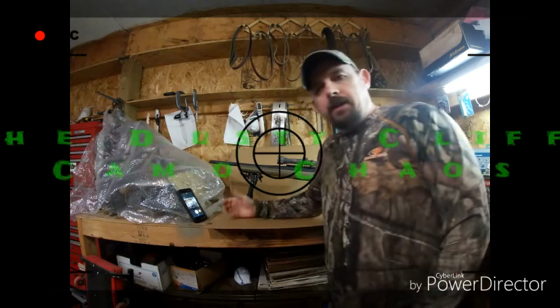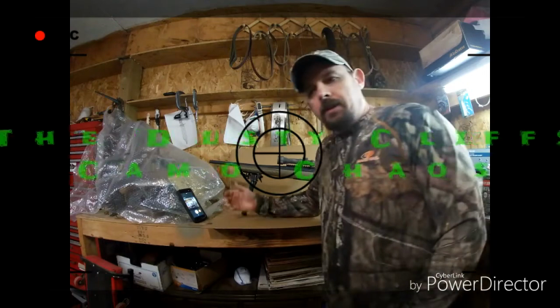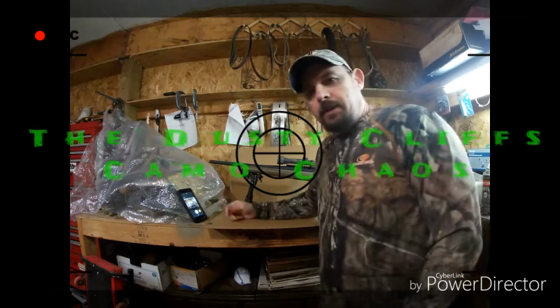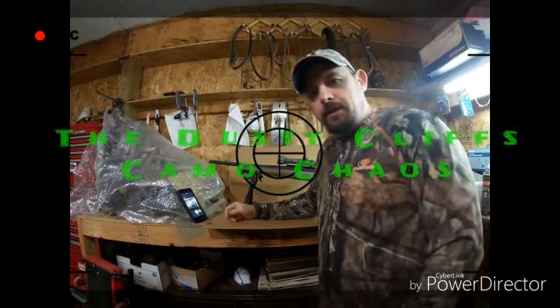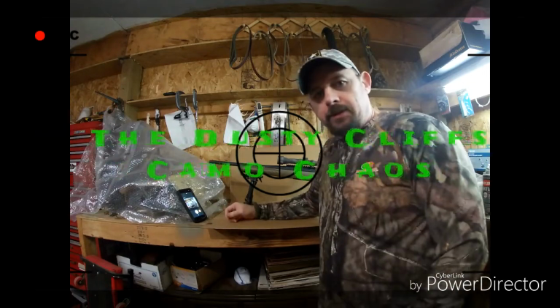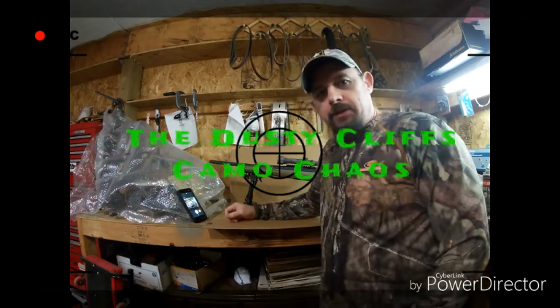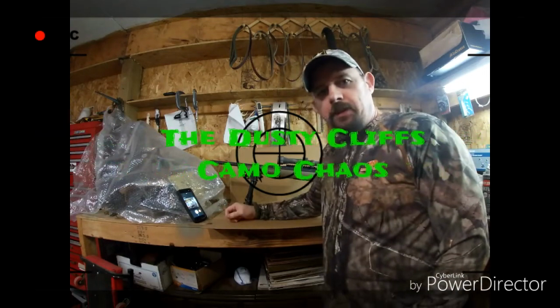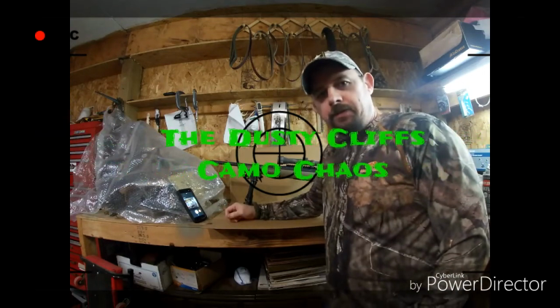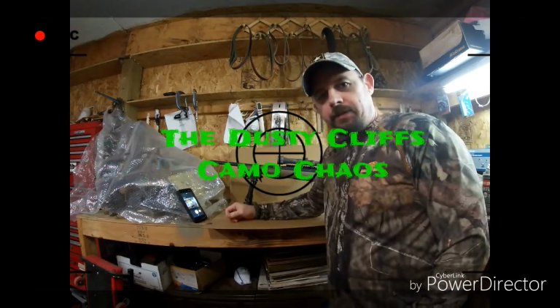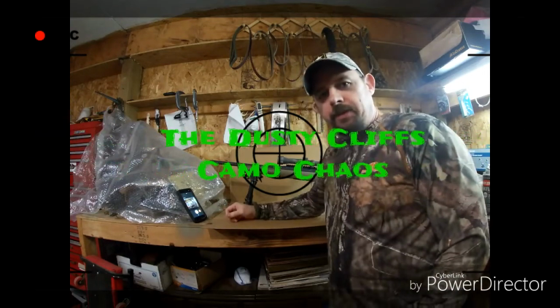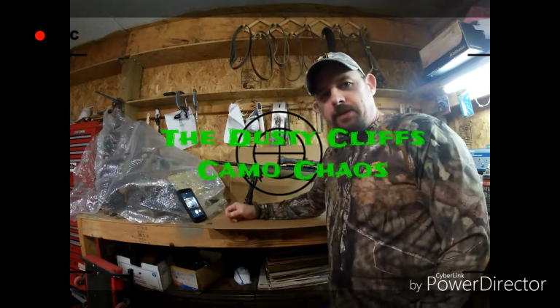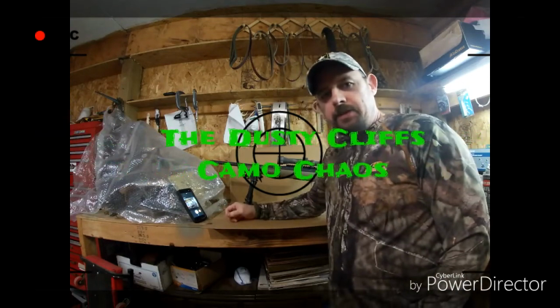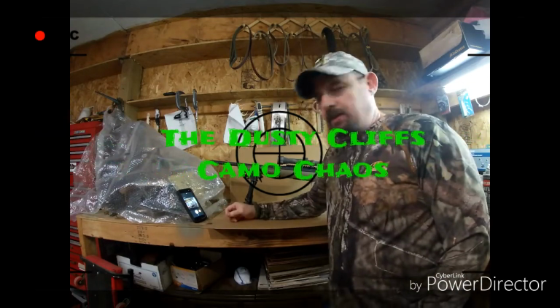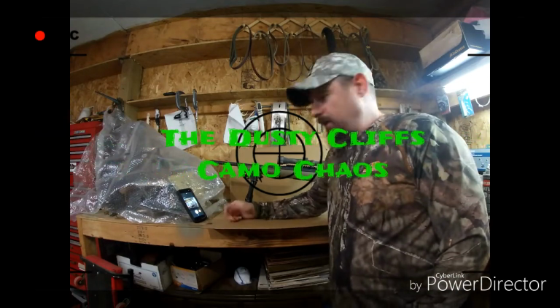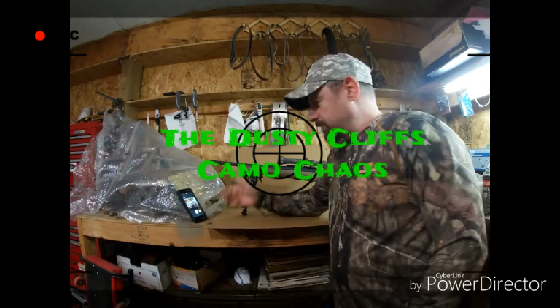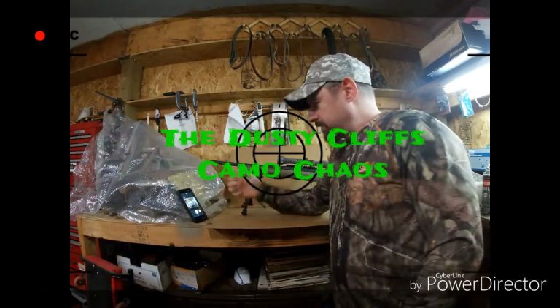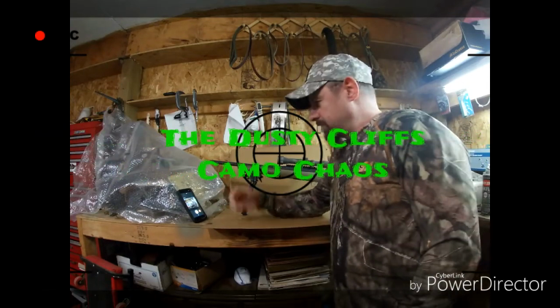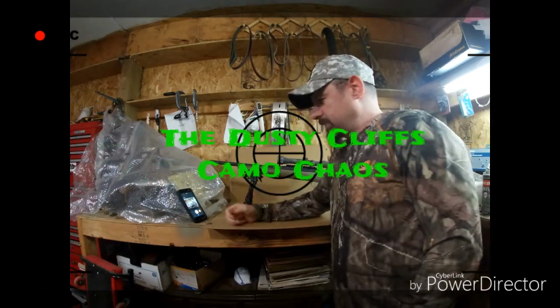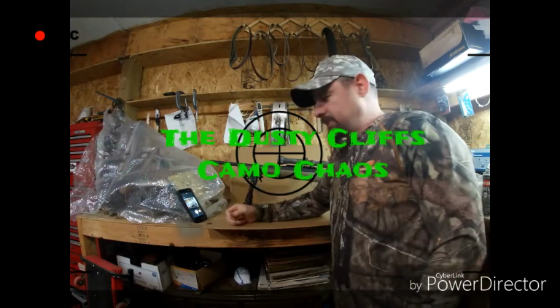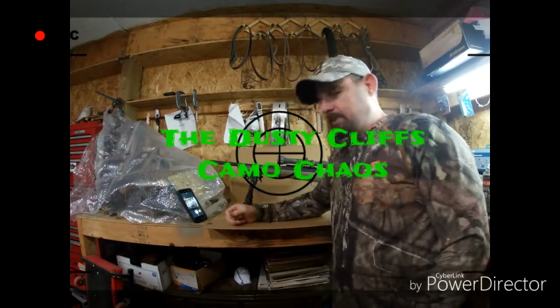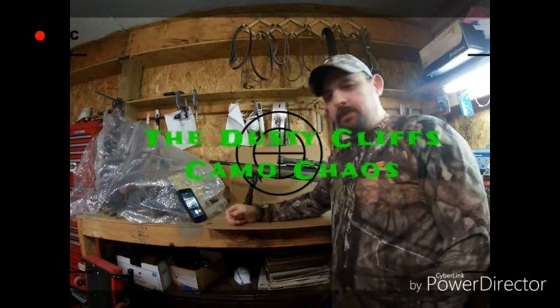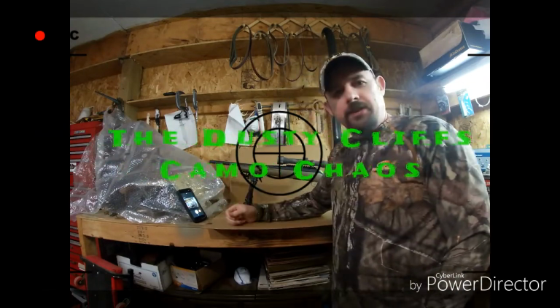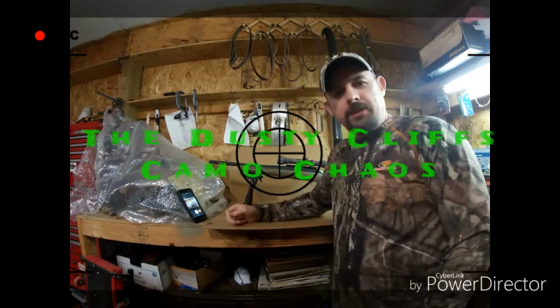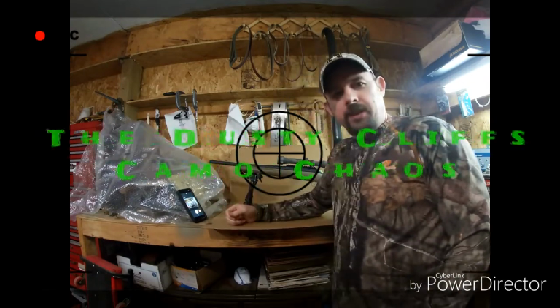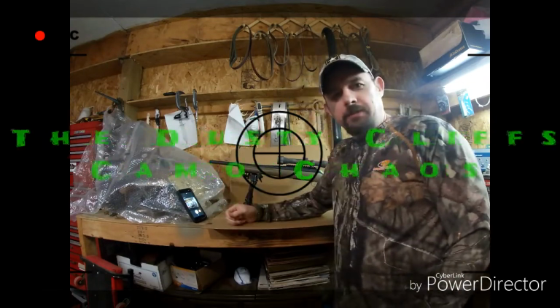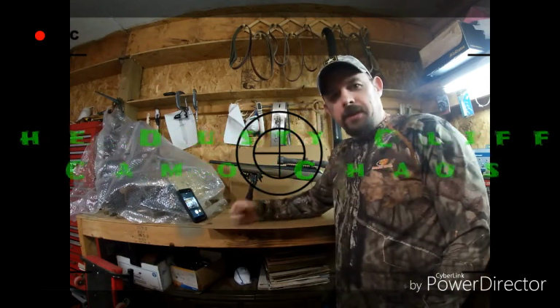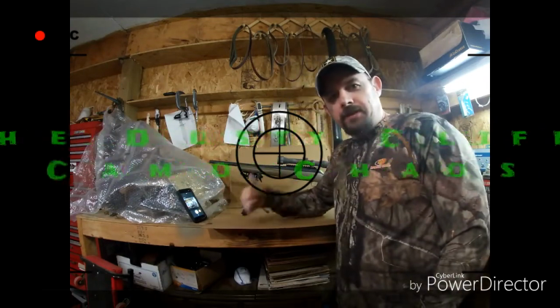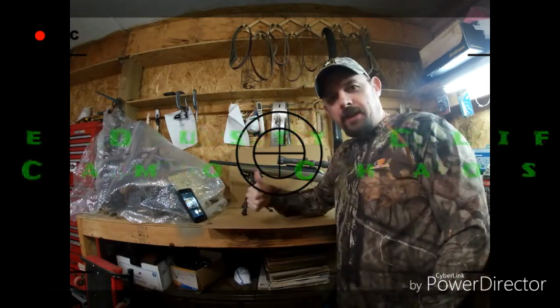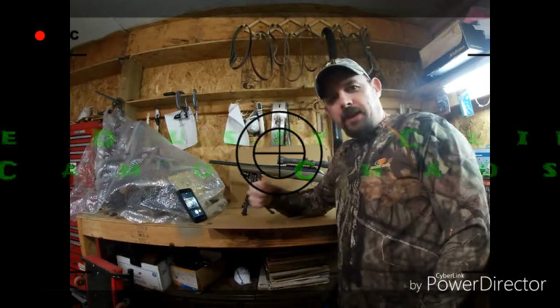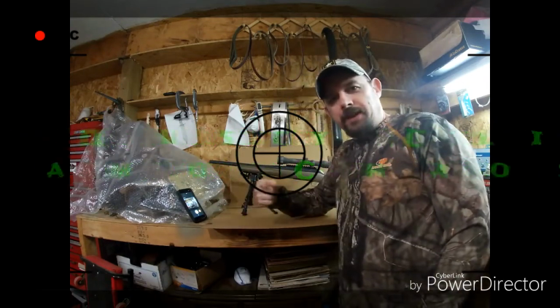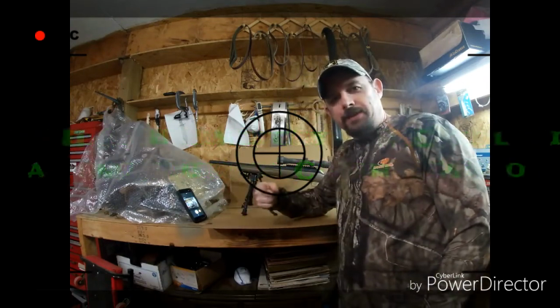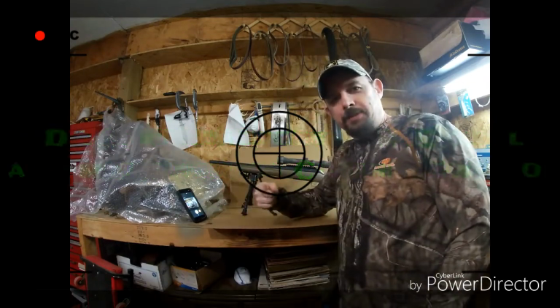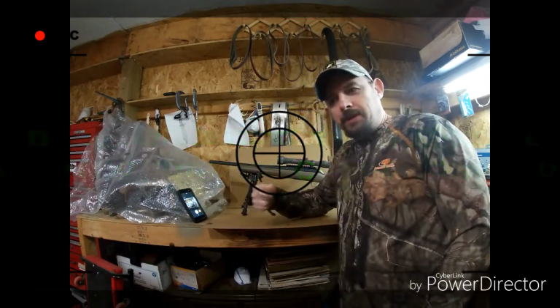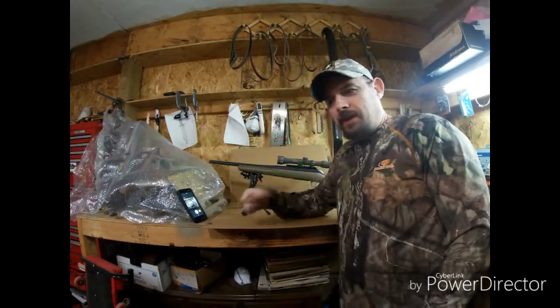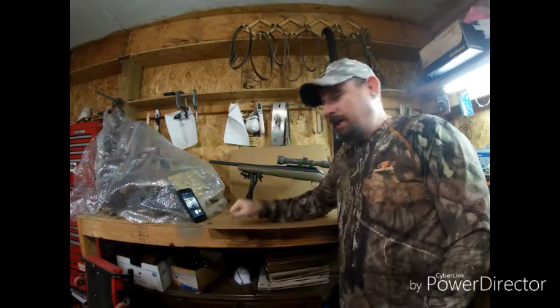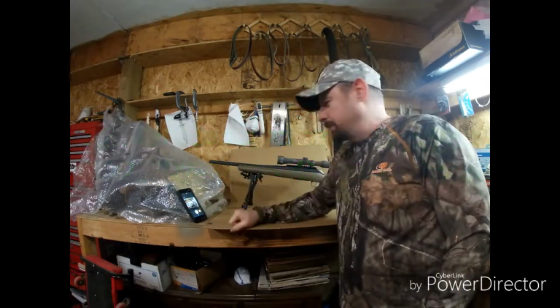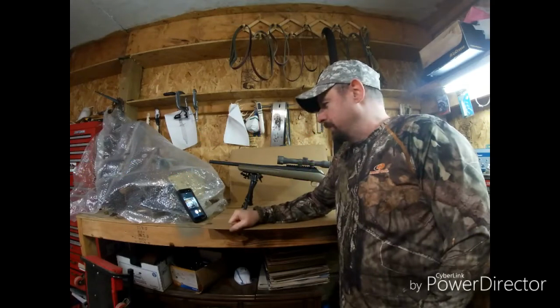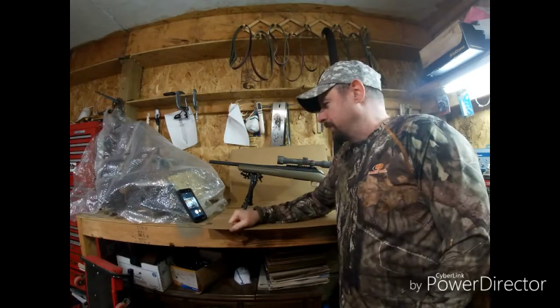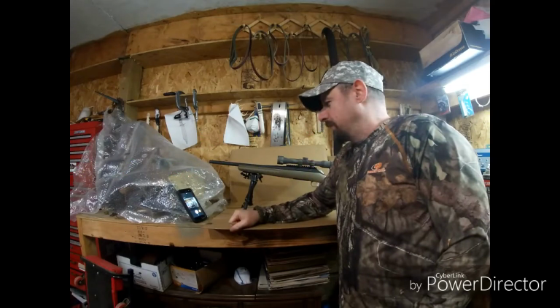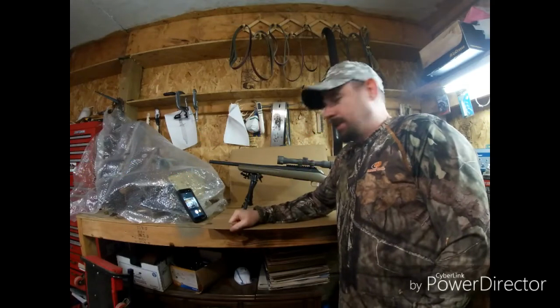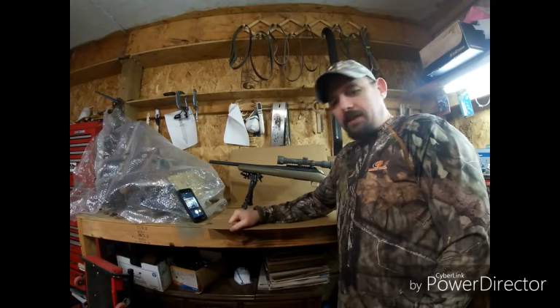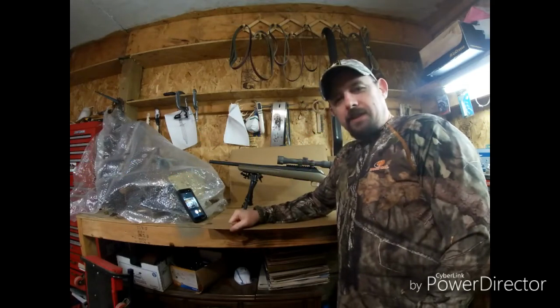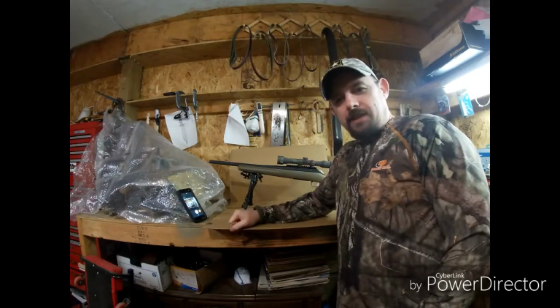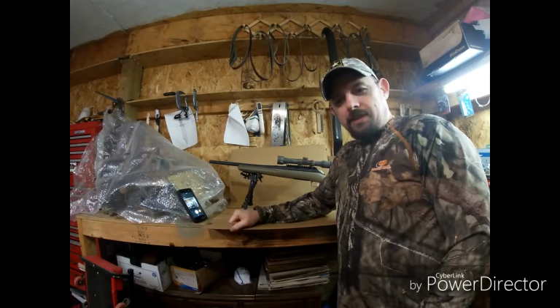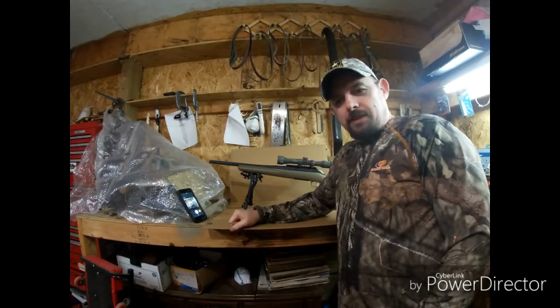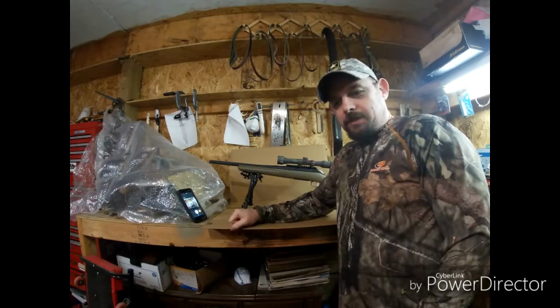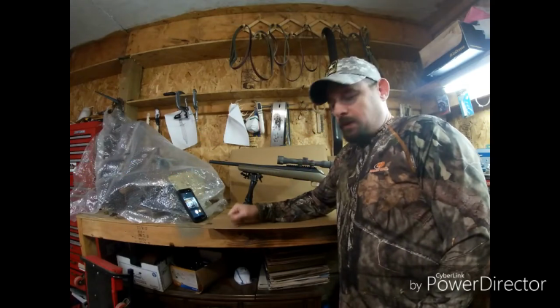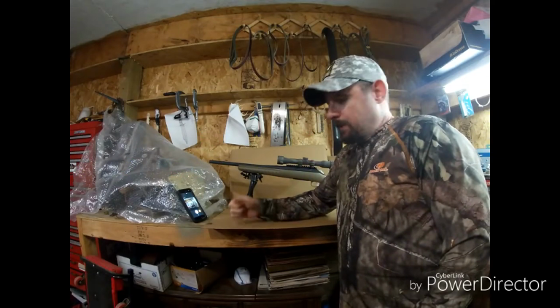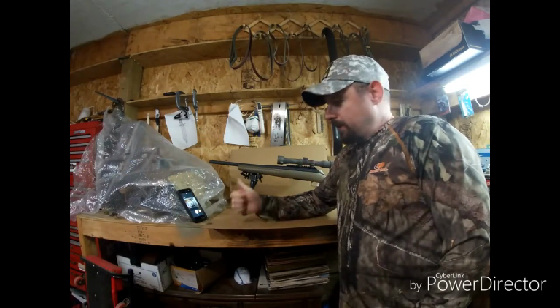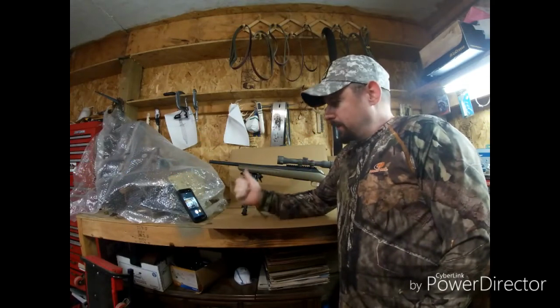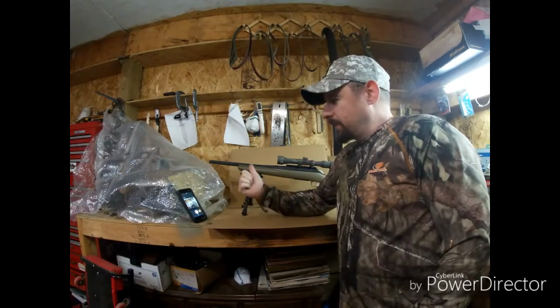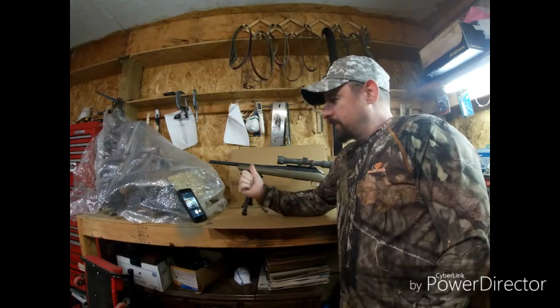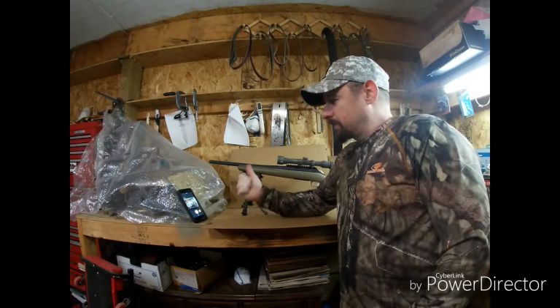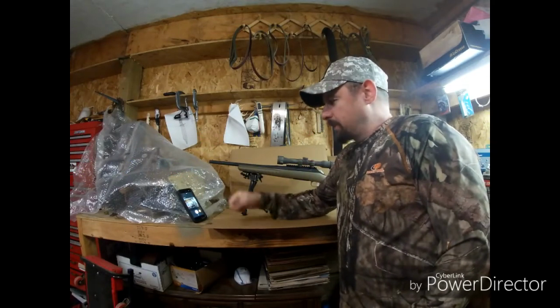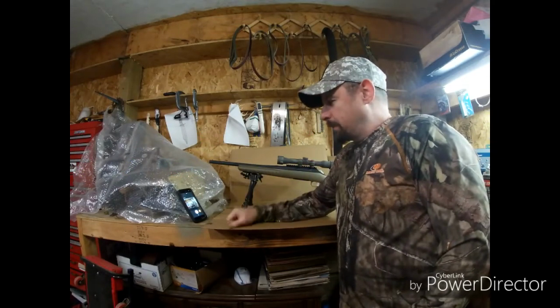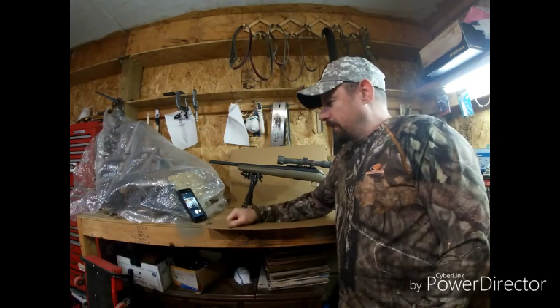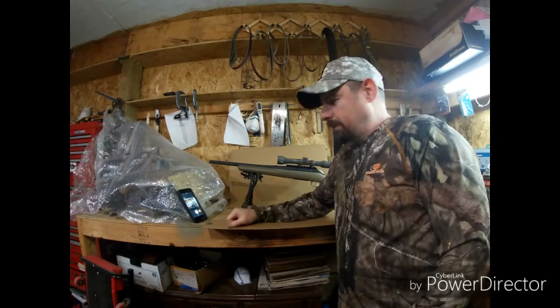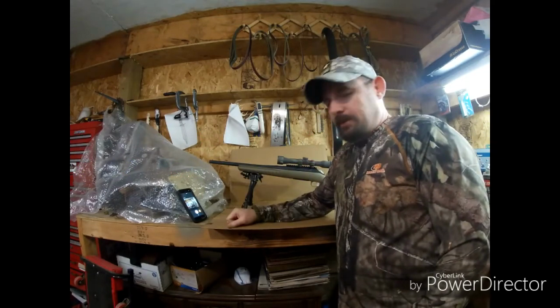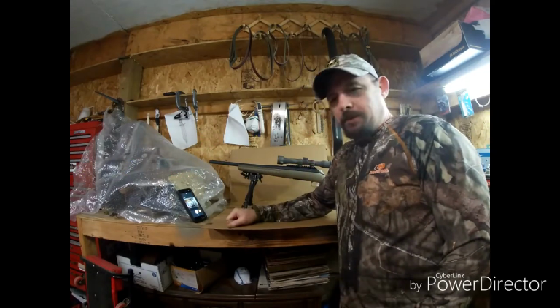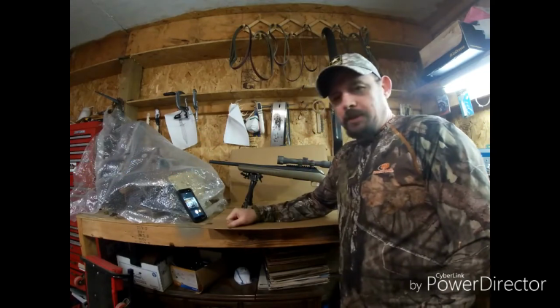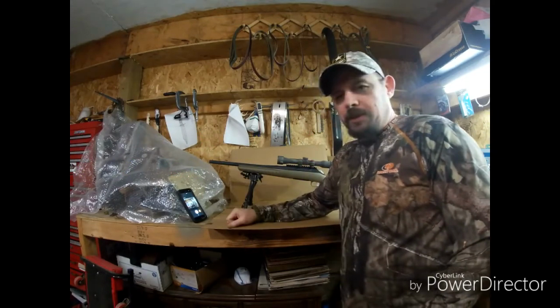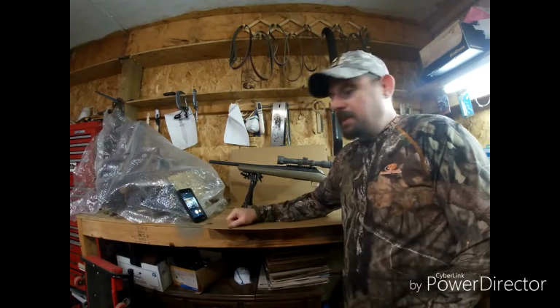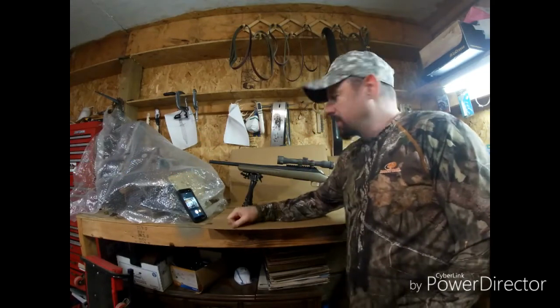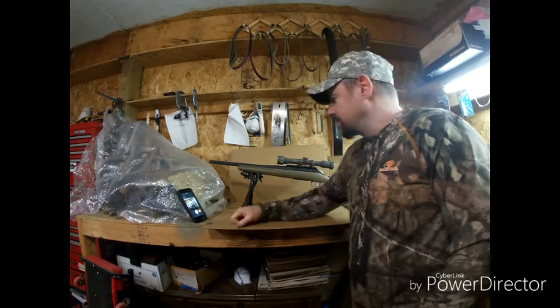Hey y'all, this is Cliff from the Dusty Cliffs. I want you to take a minute to like and subscribe before we get started painting on the Ruger here.